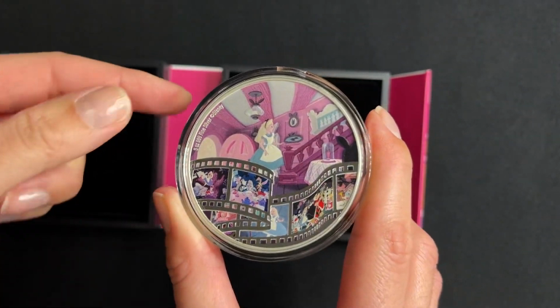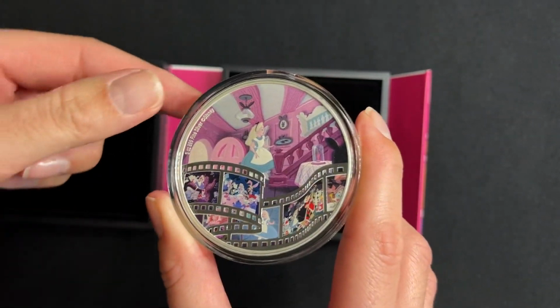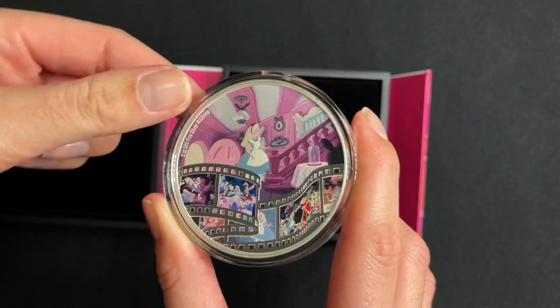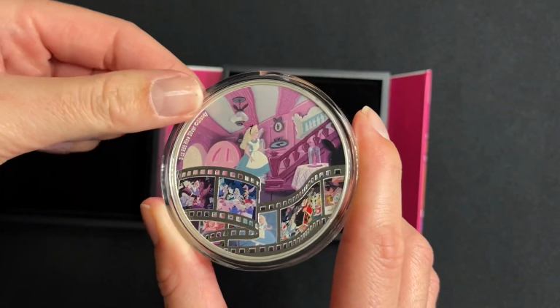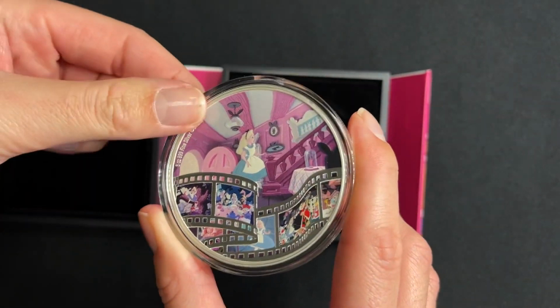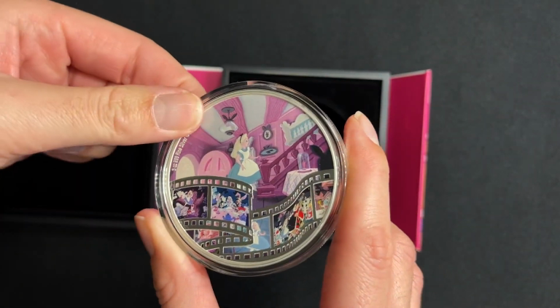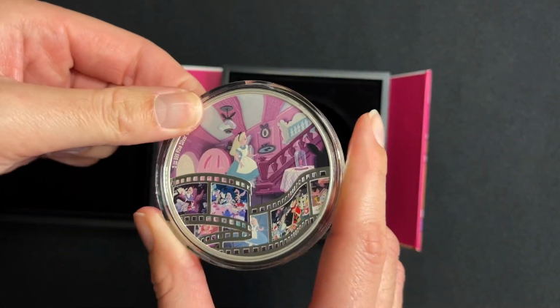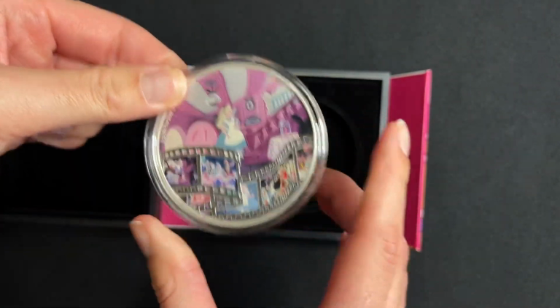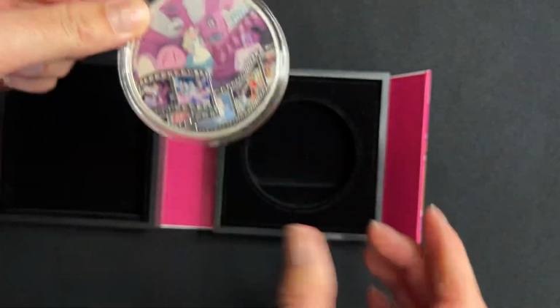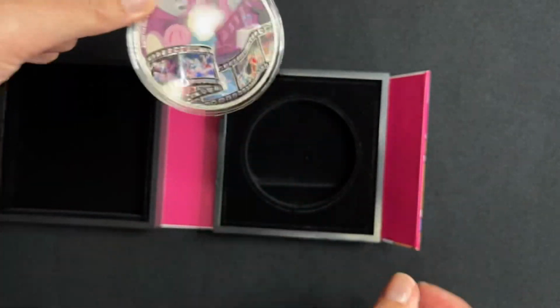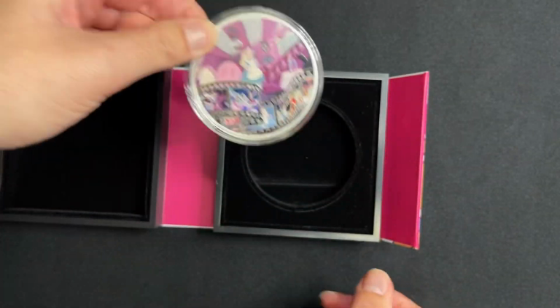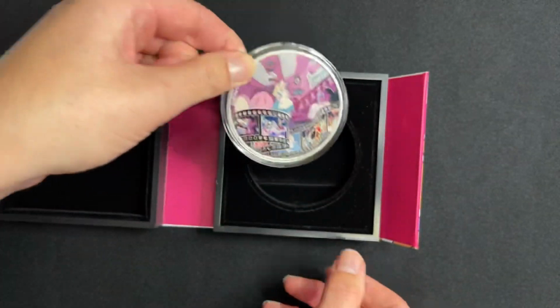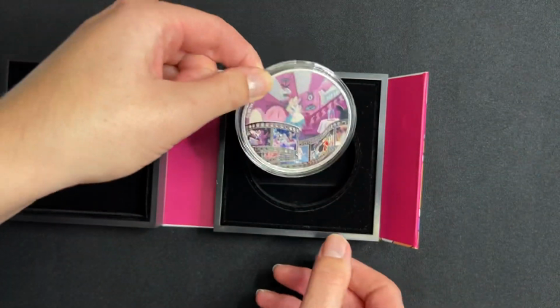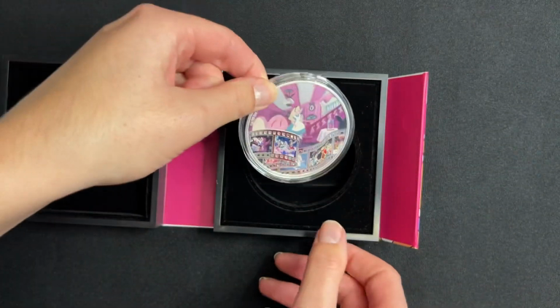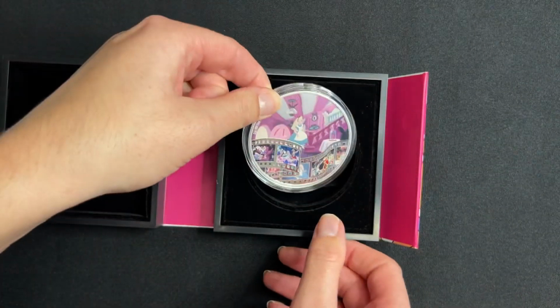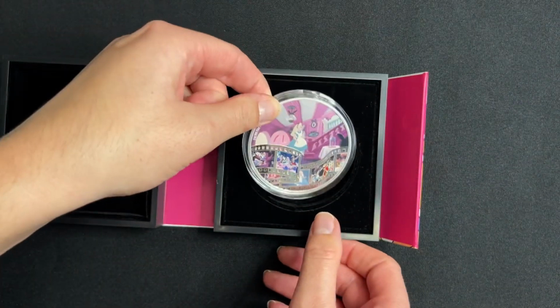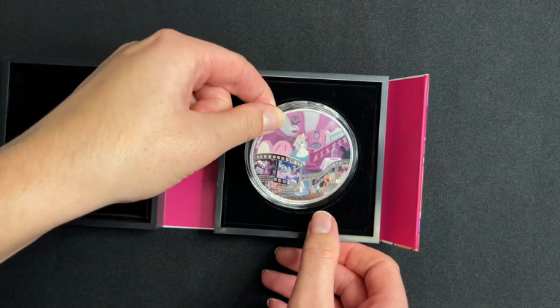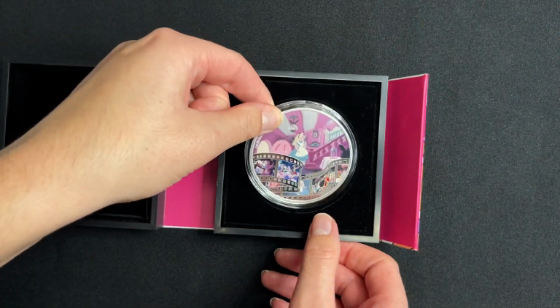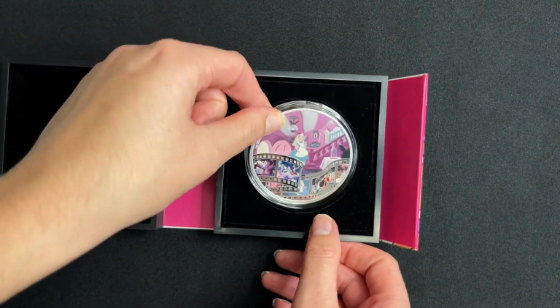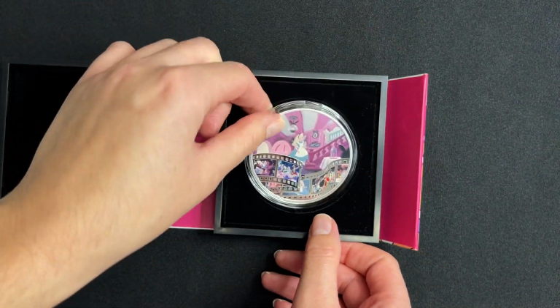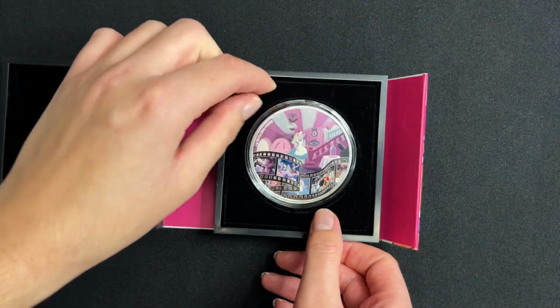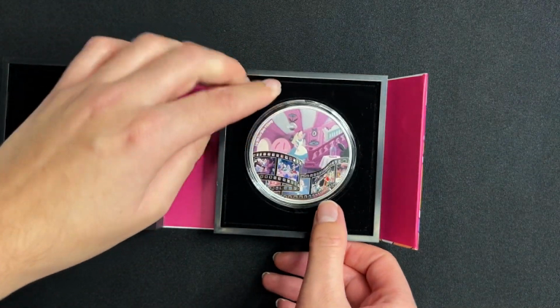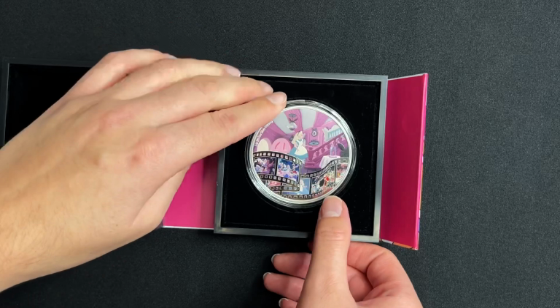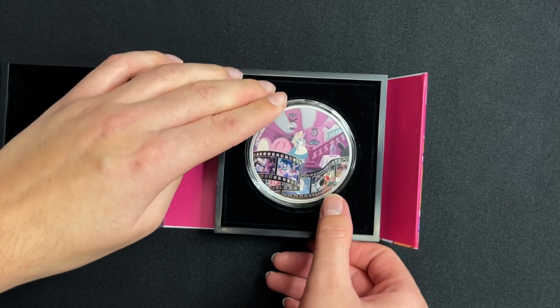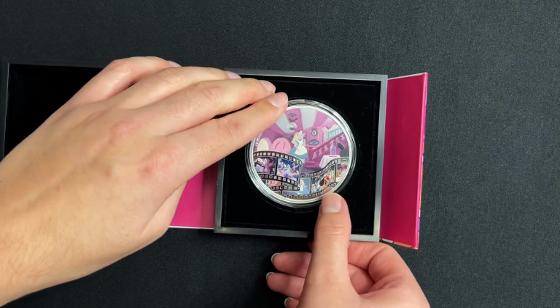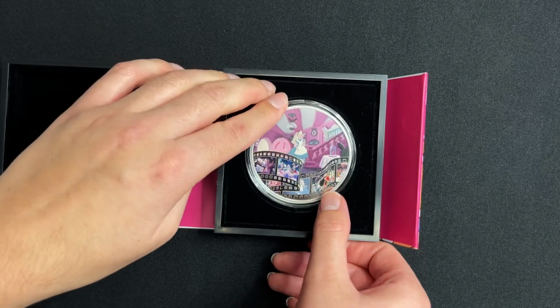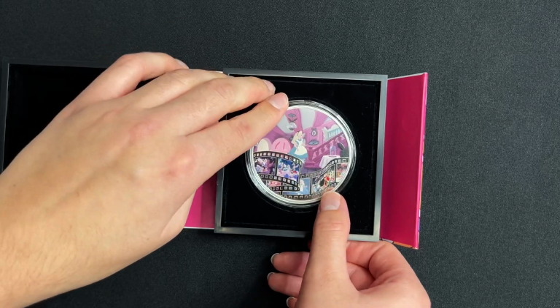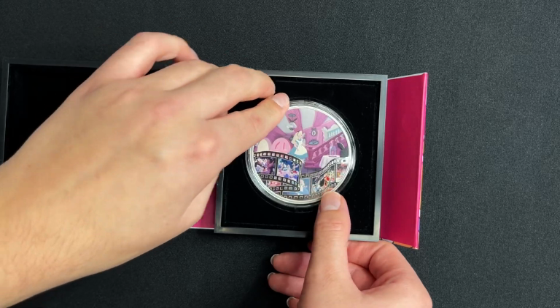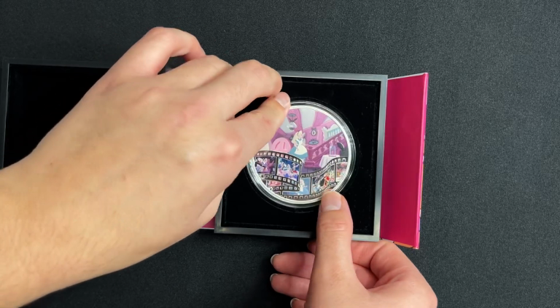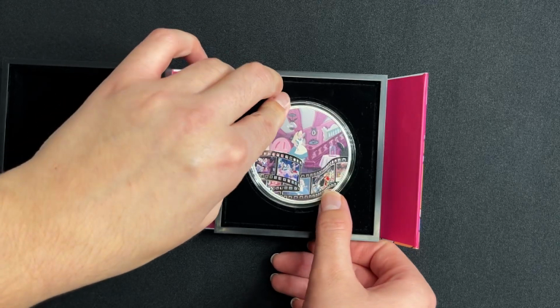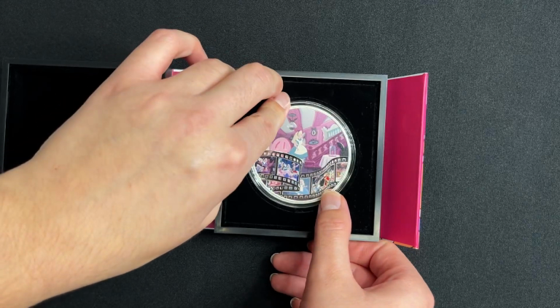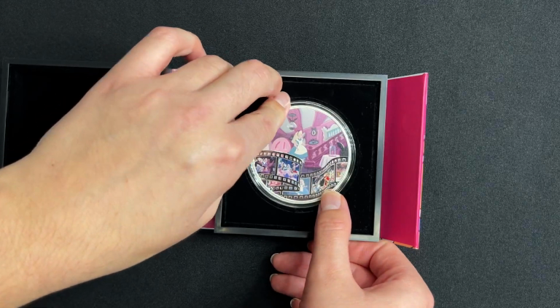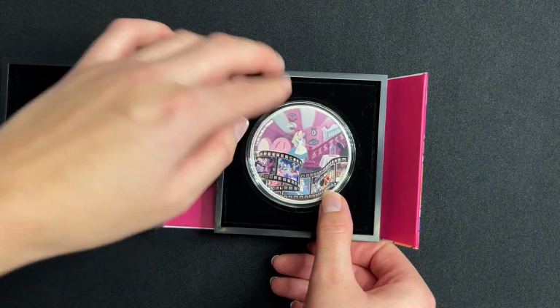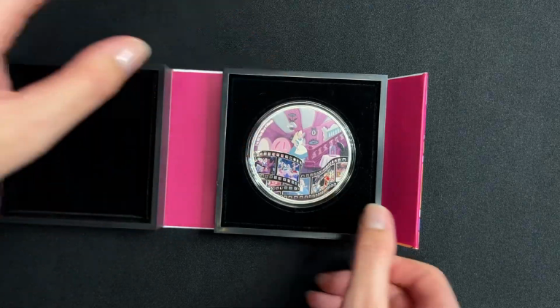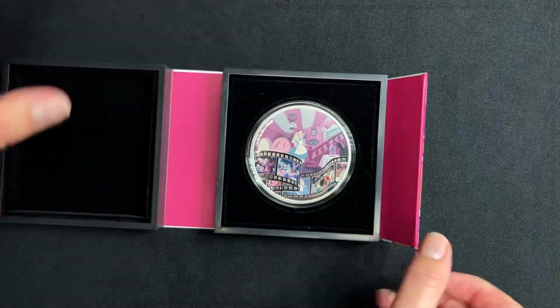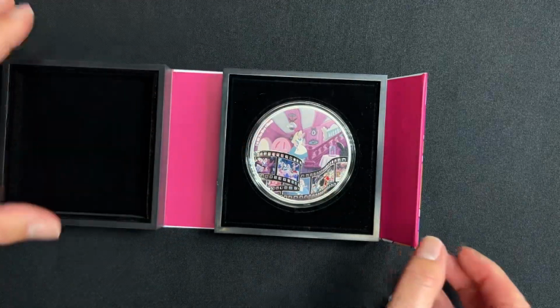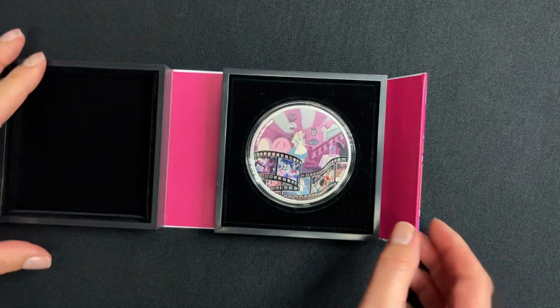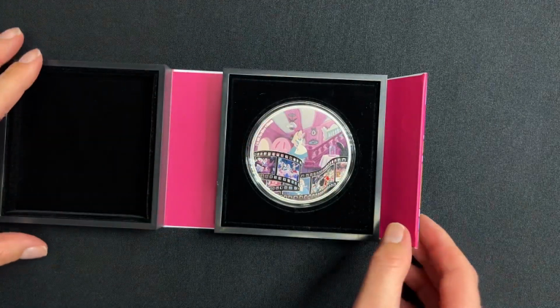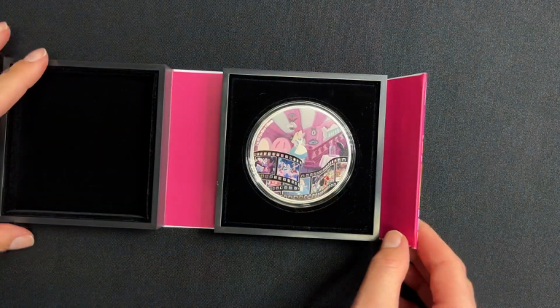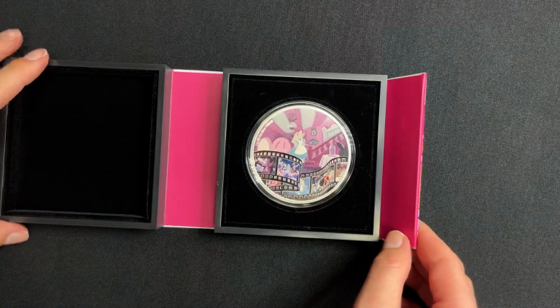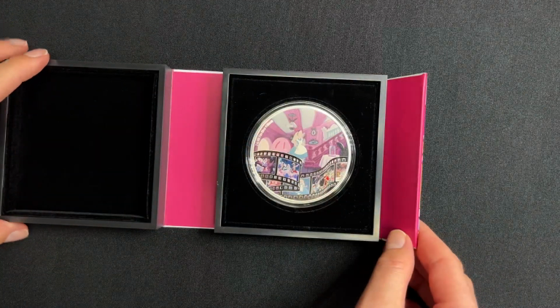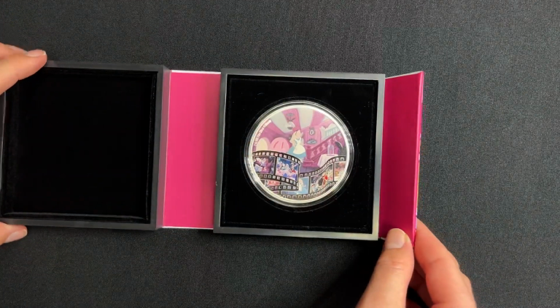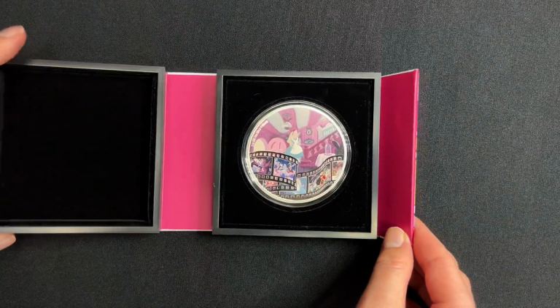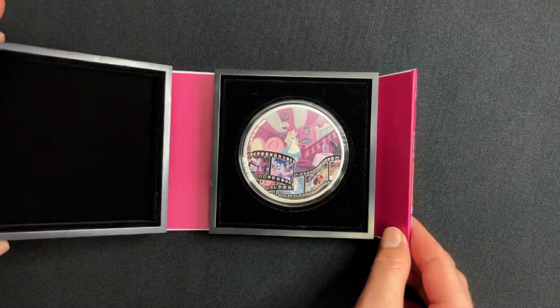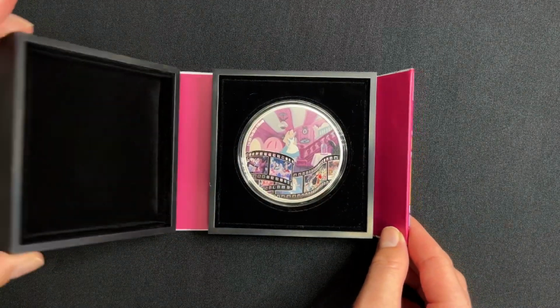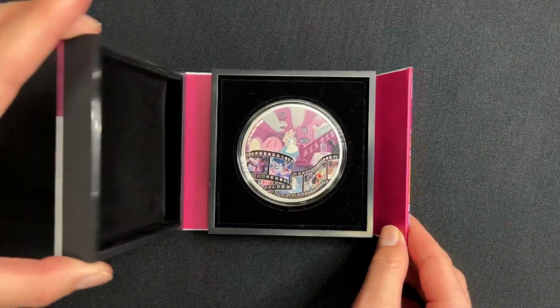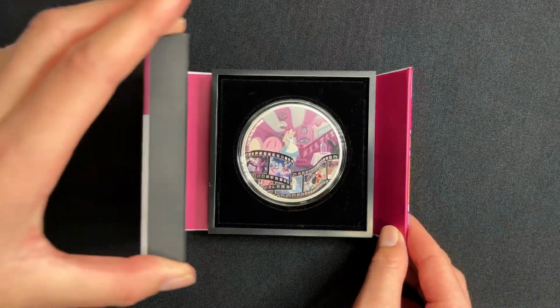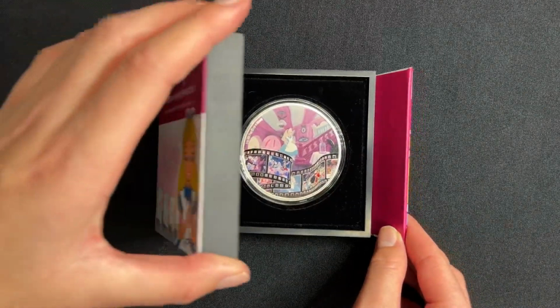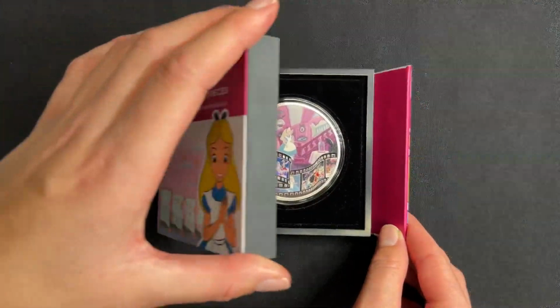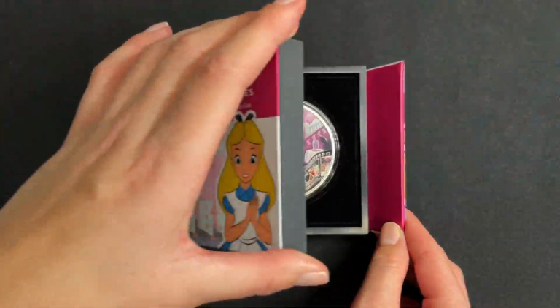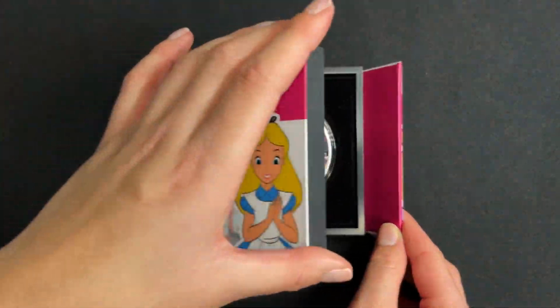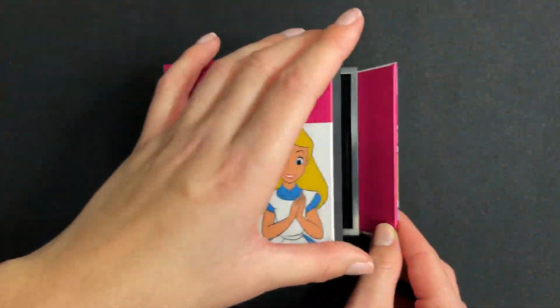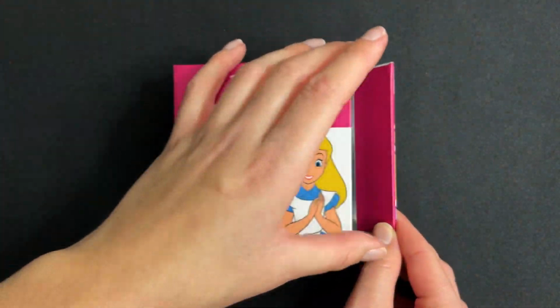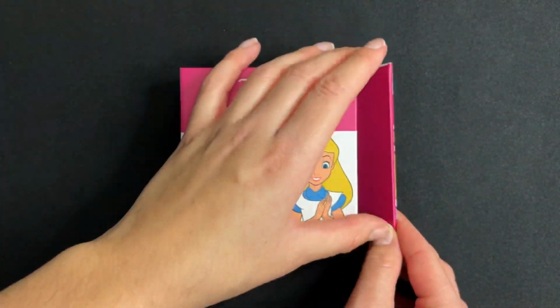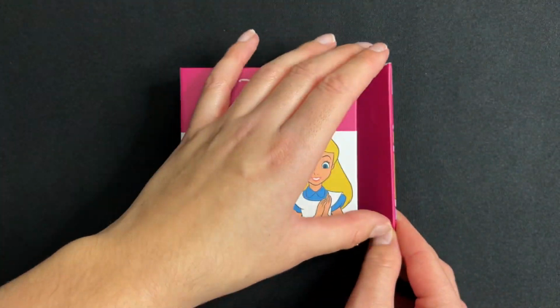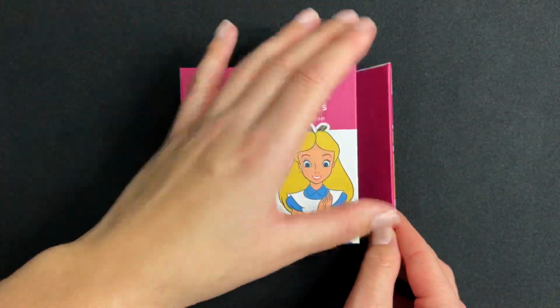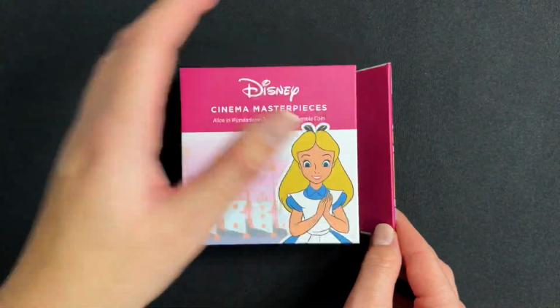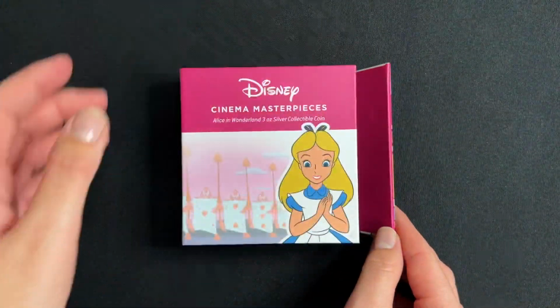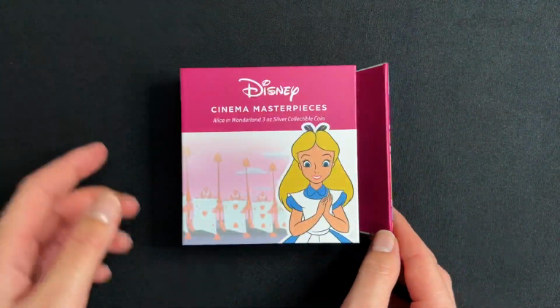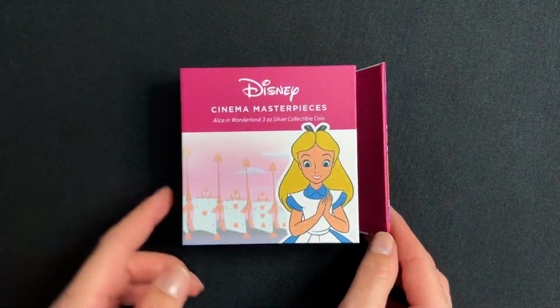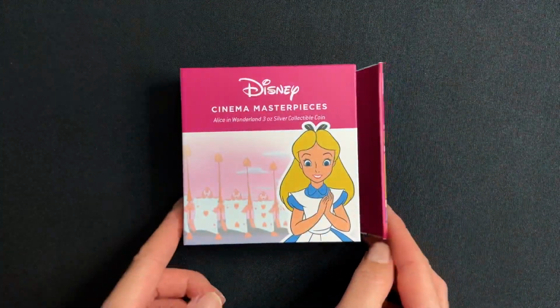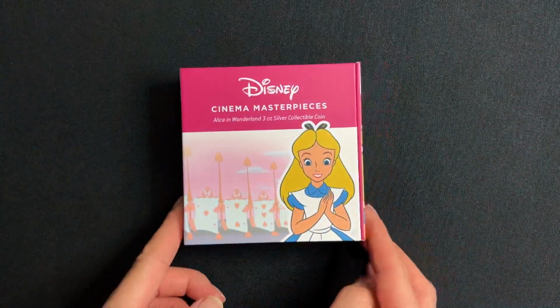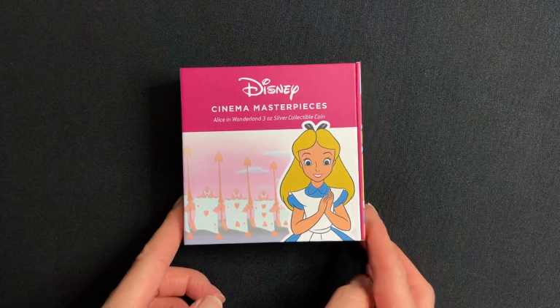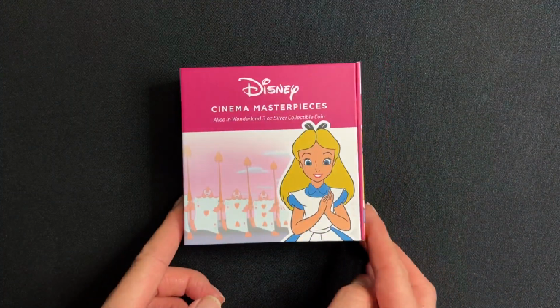And there we have it. So if you're a fan of Alice in Wonderland, you don't want to miss out on this one. Only 2000 available. Head to our website now to order yours.